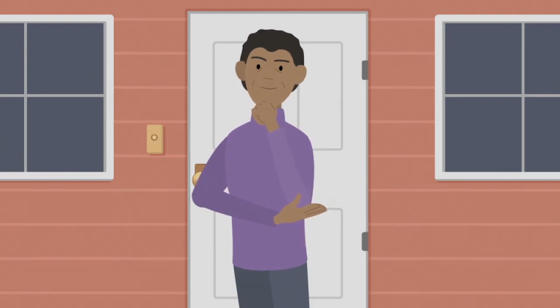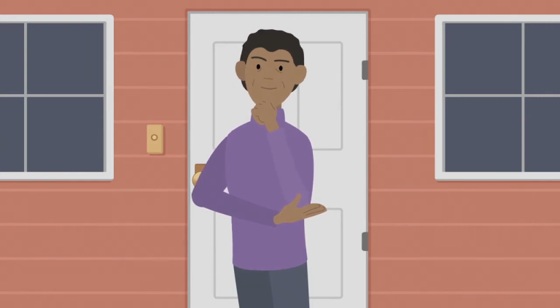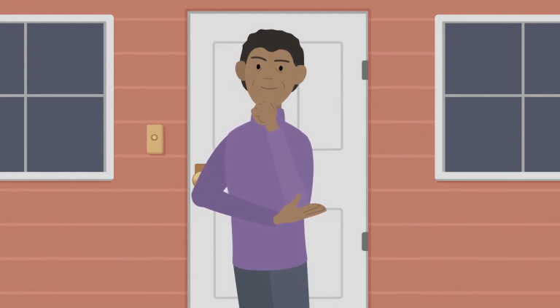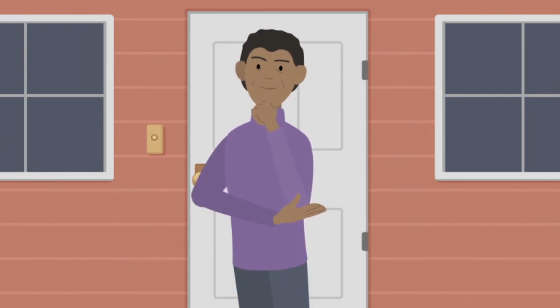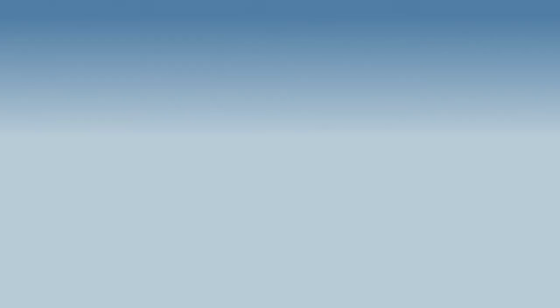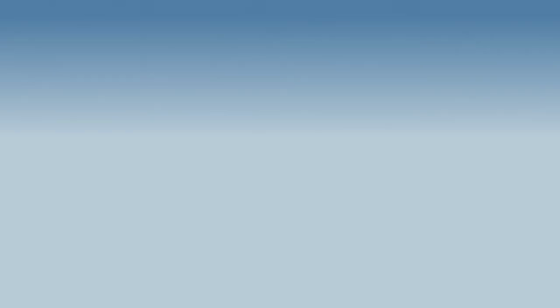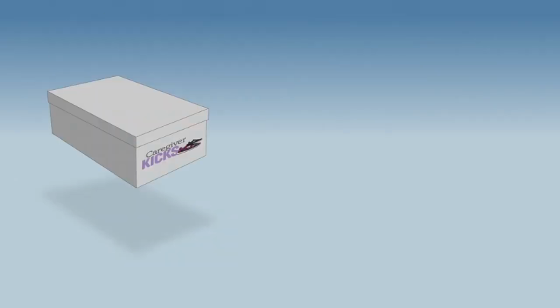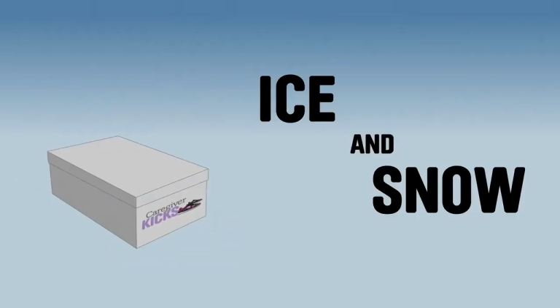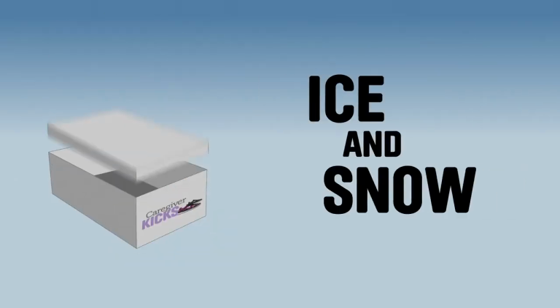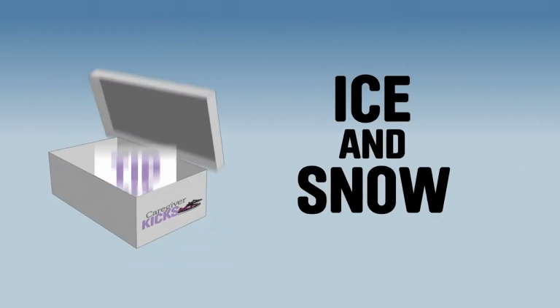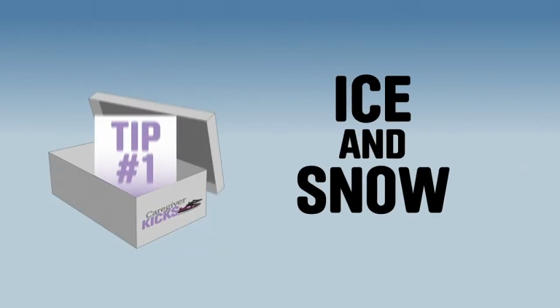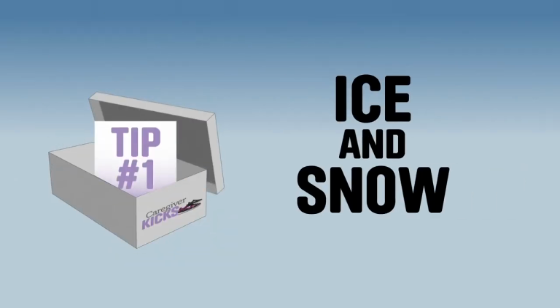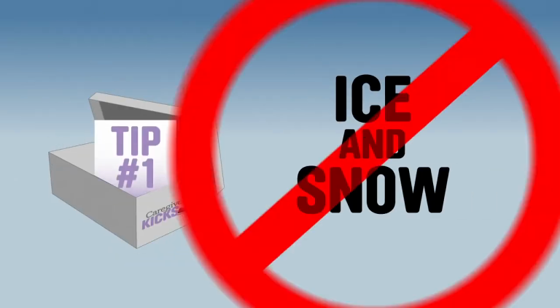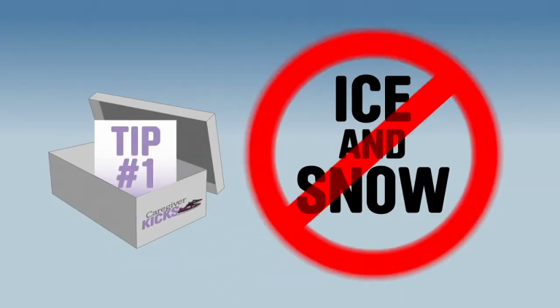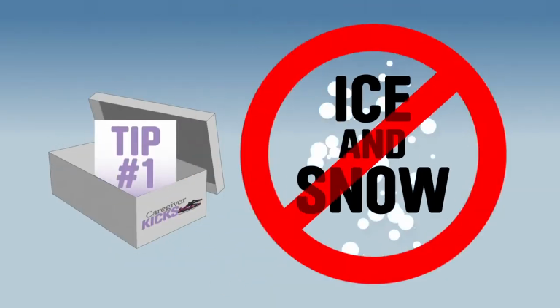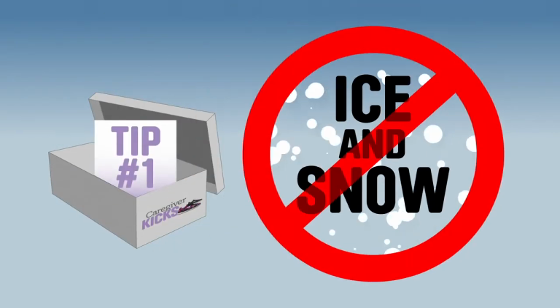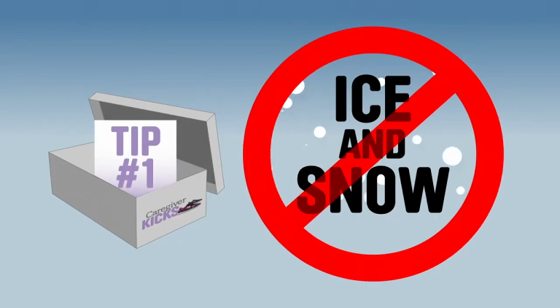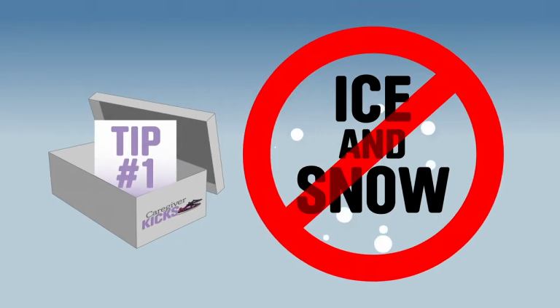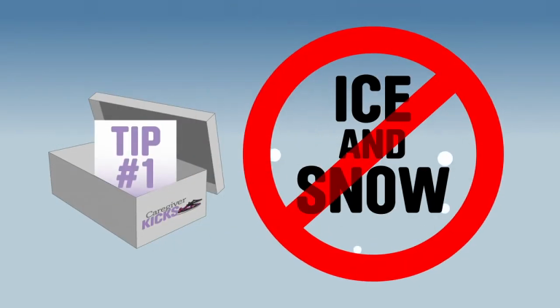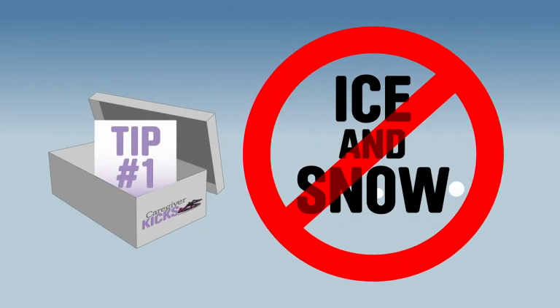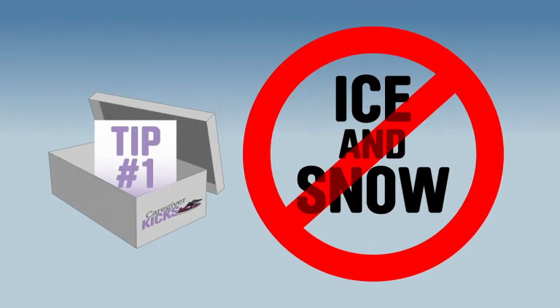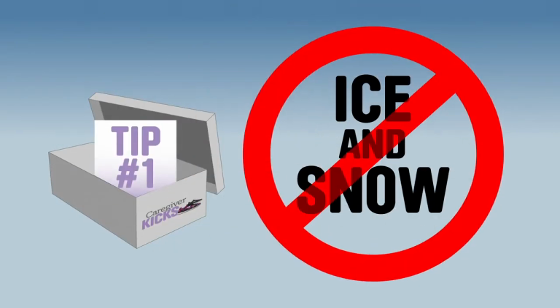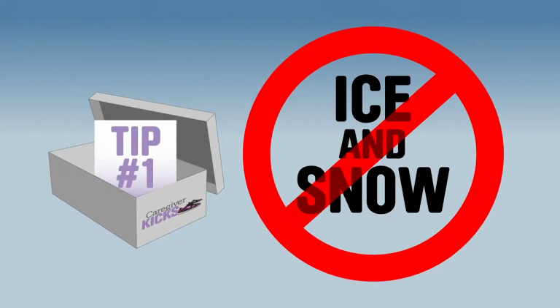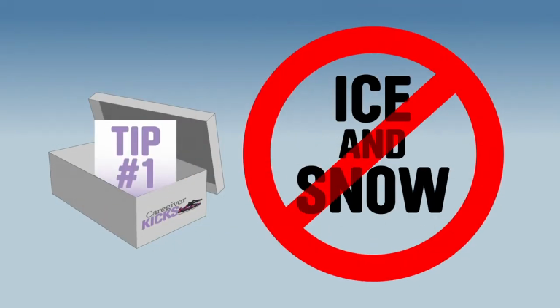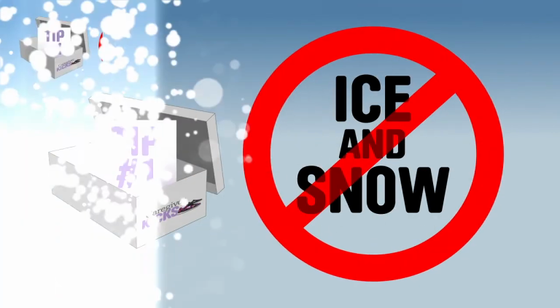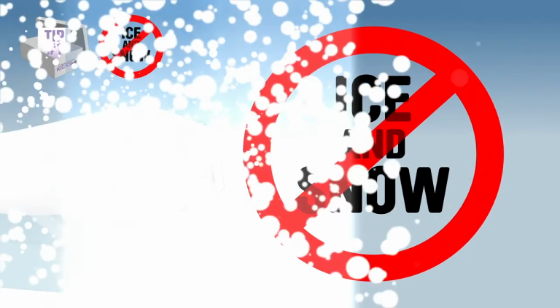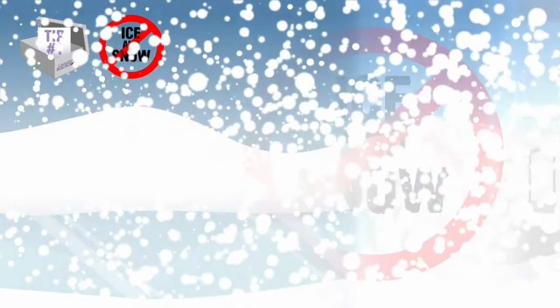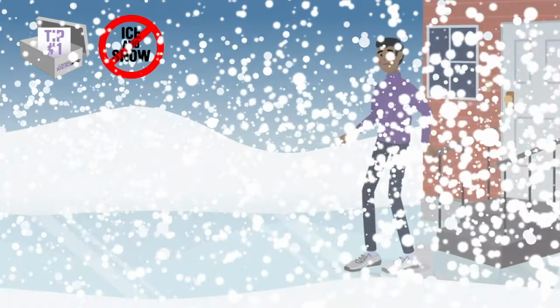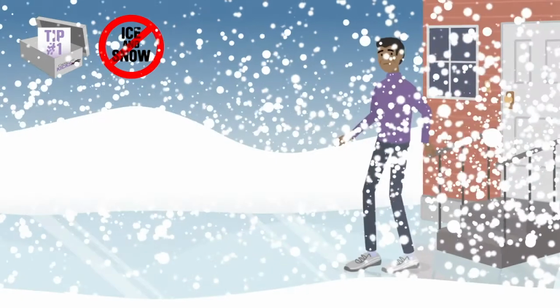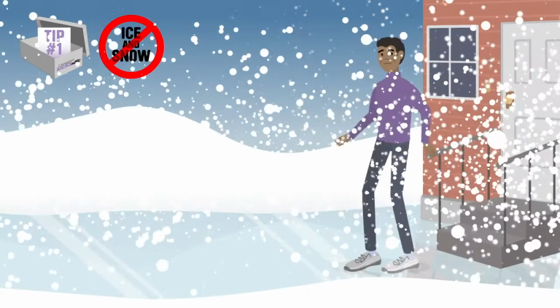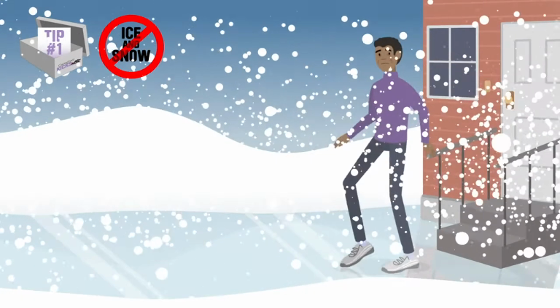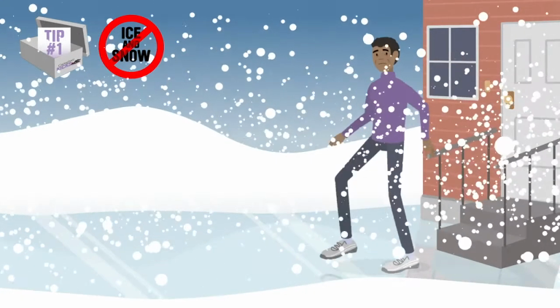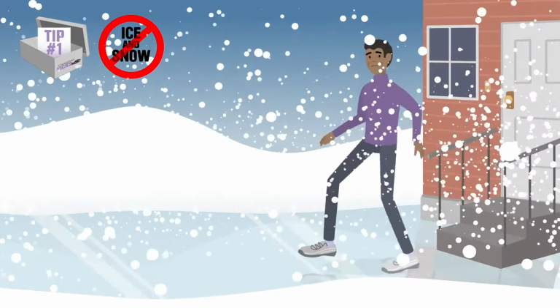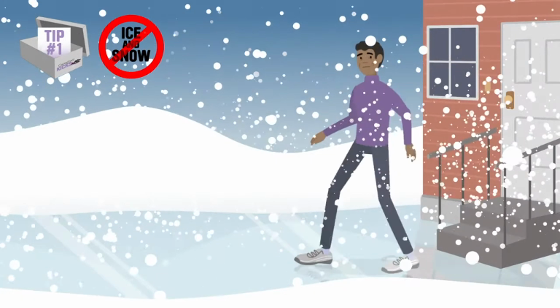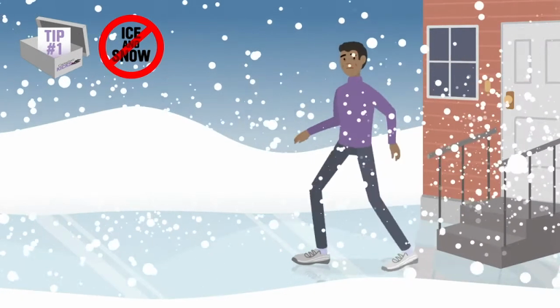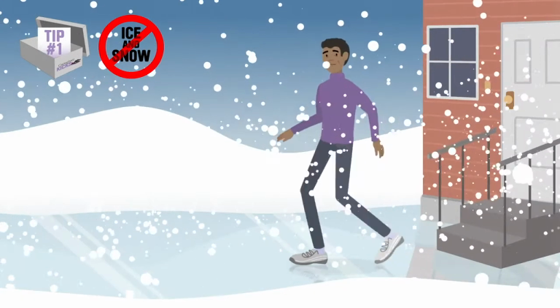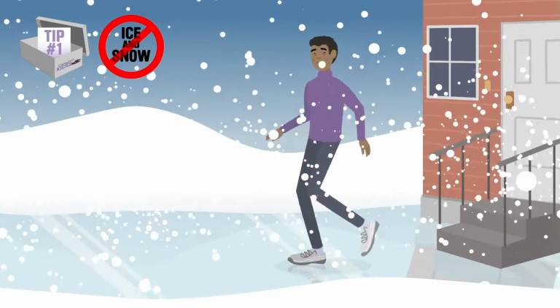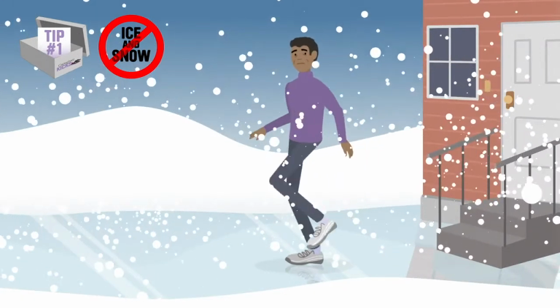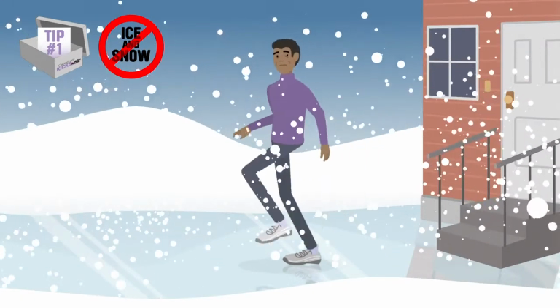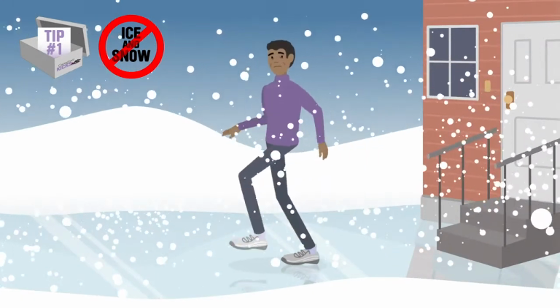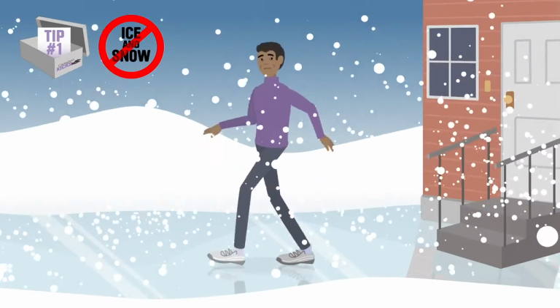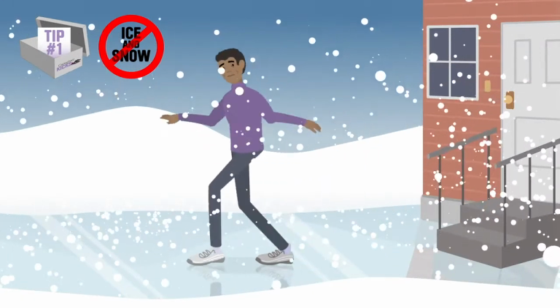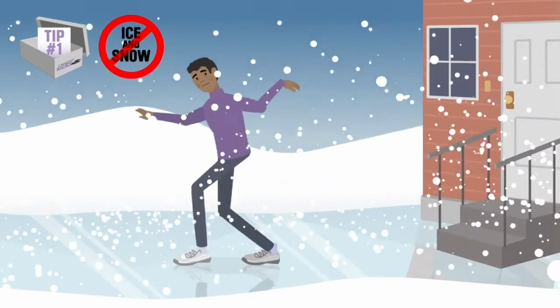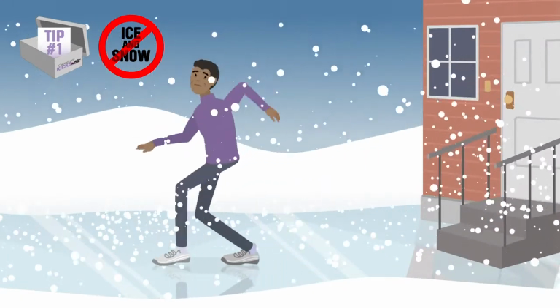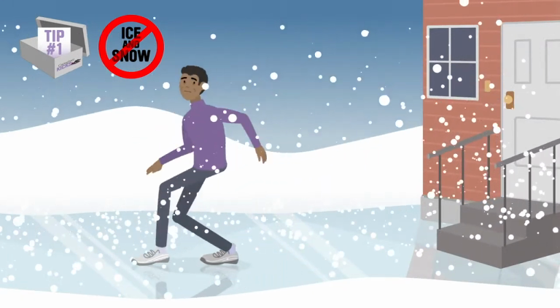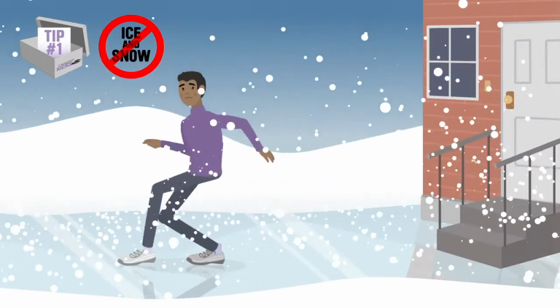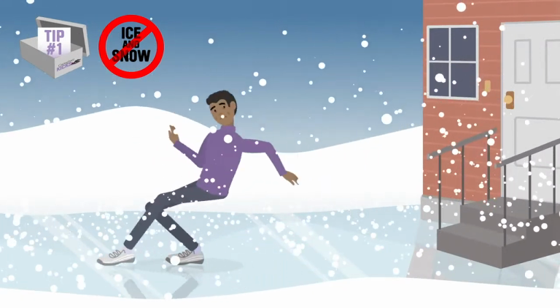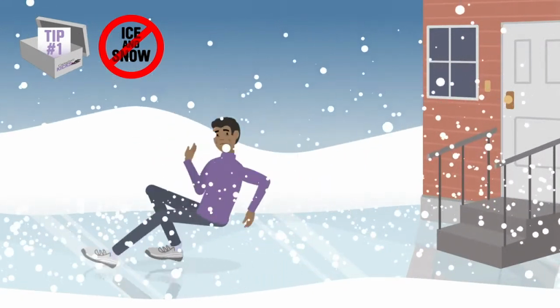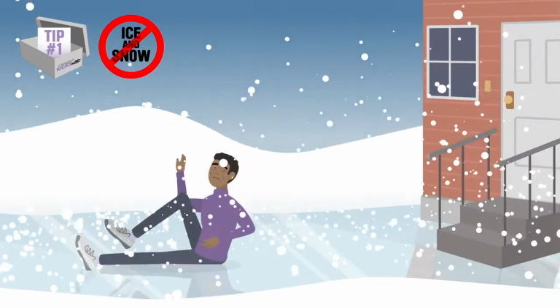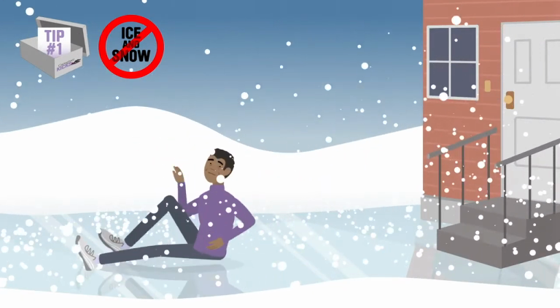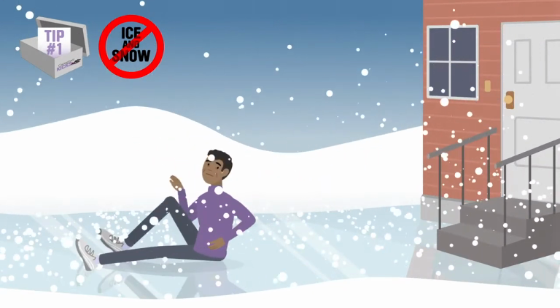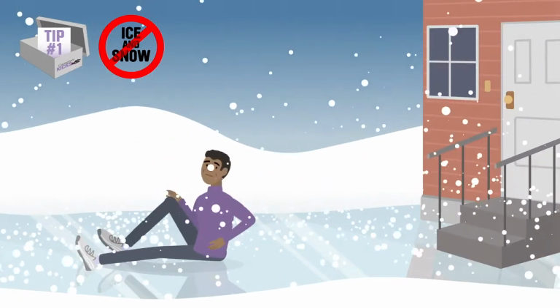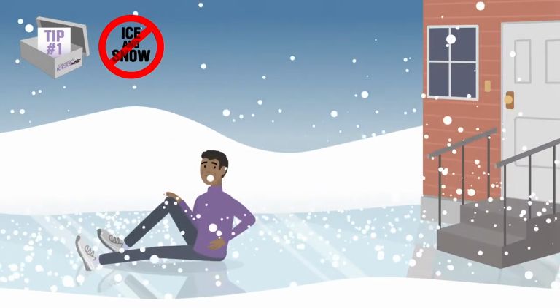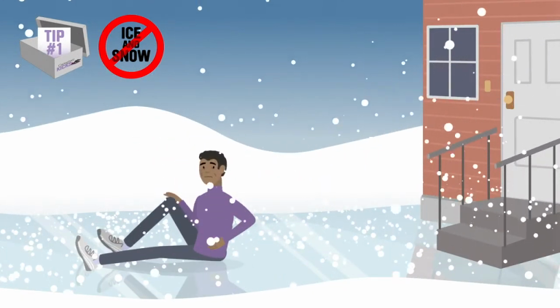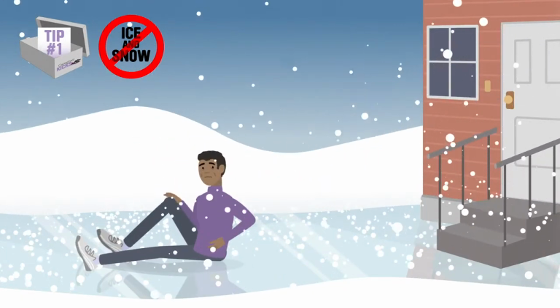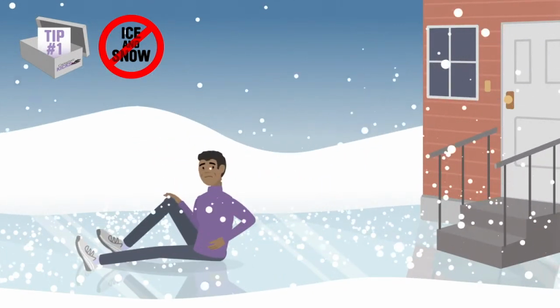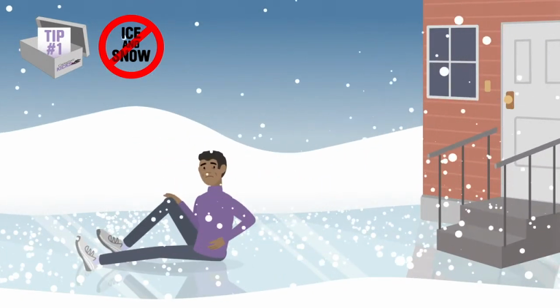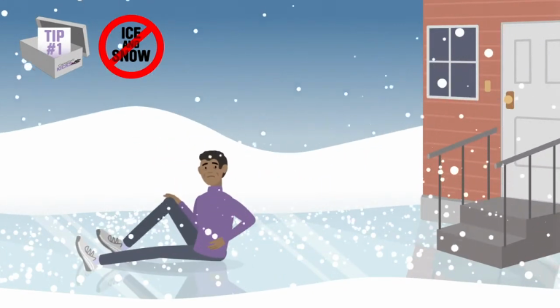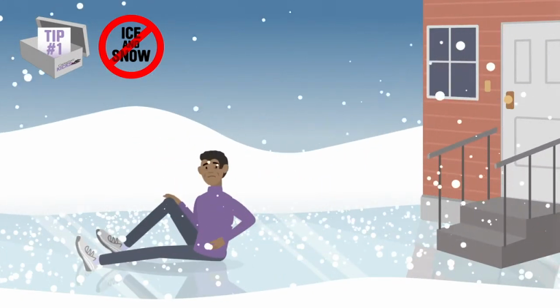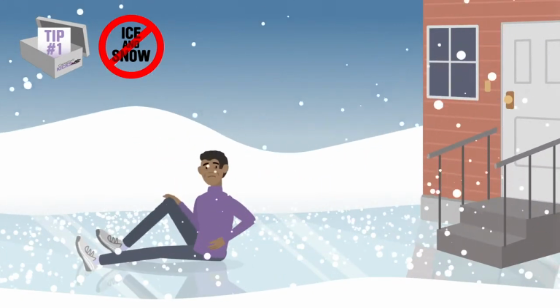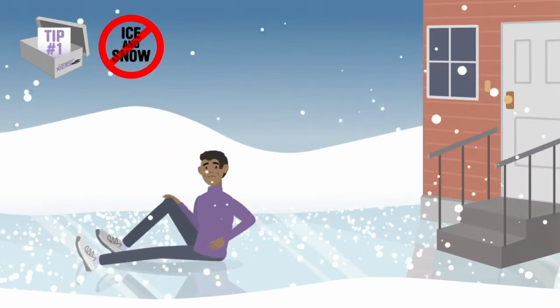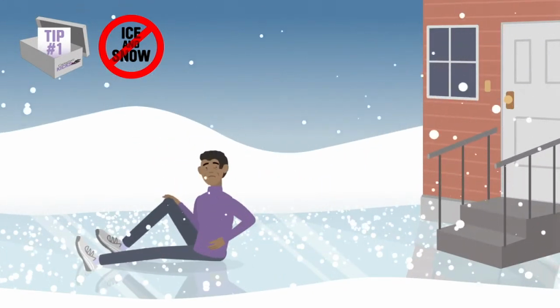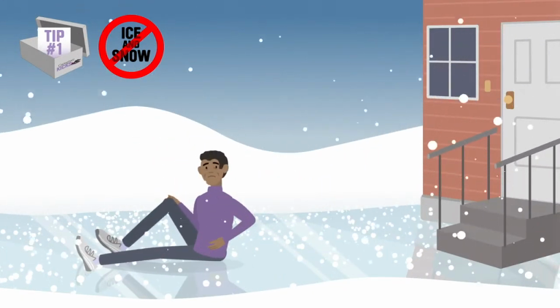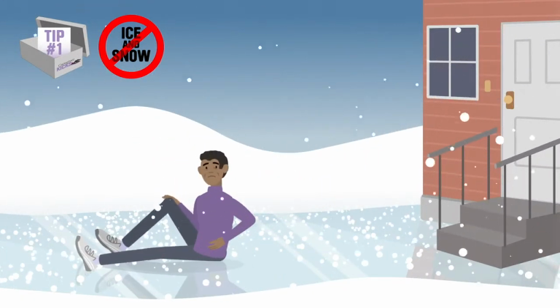Tip number one: your shoes are less effective in freezing, icy, or snowy environments.